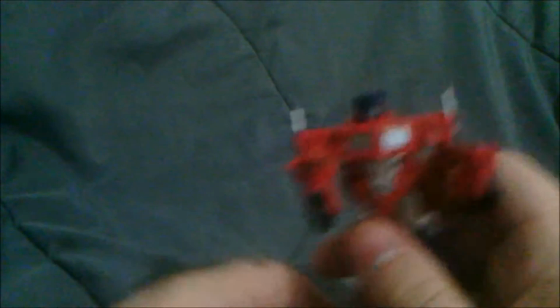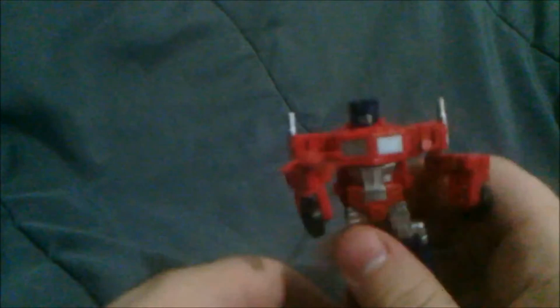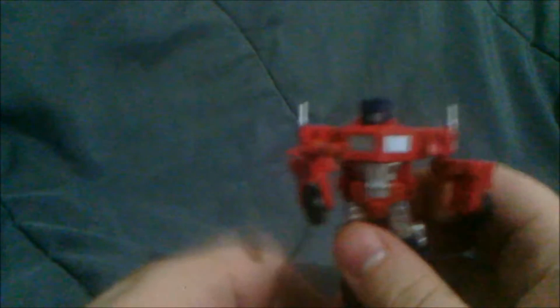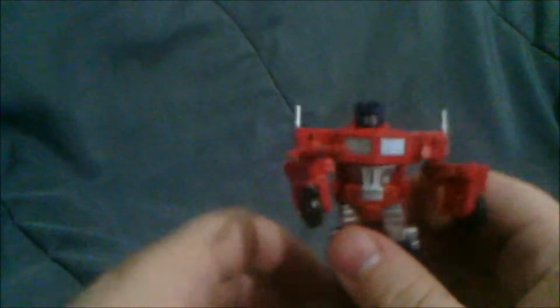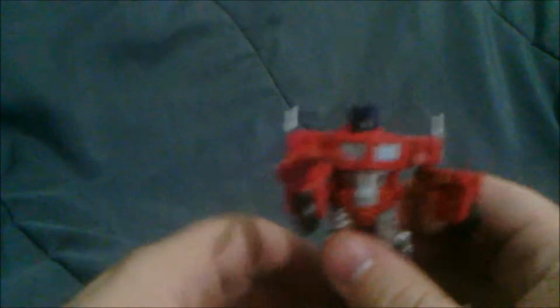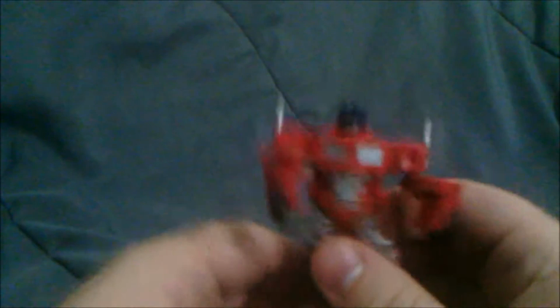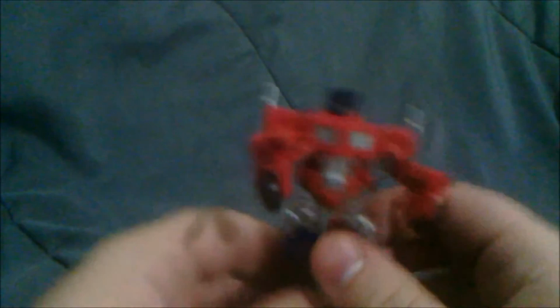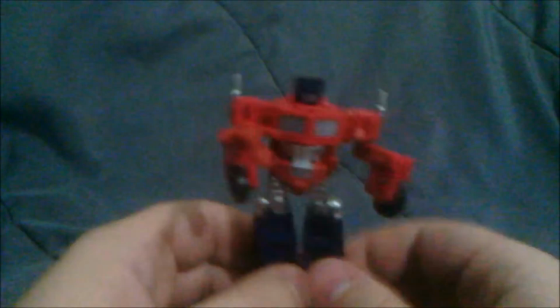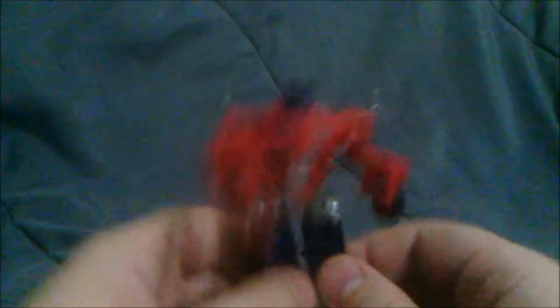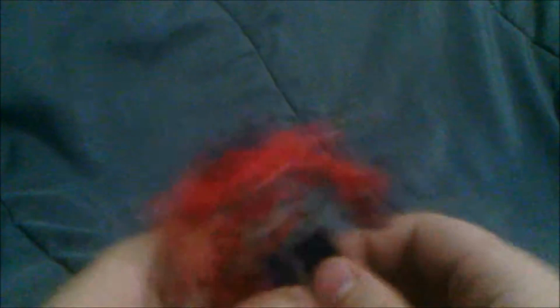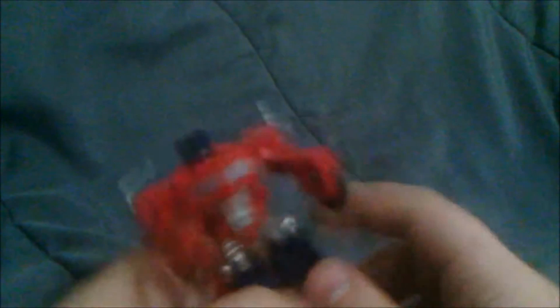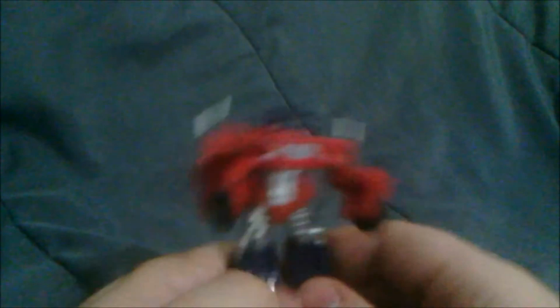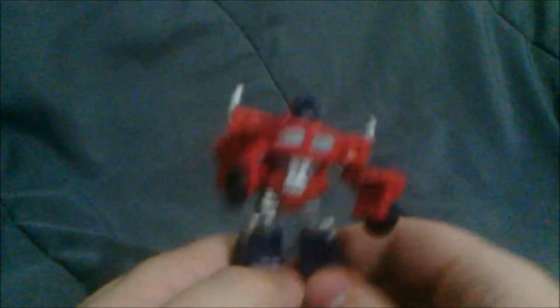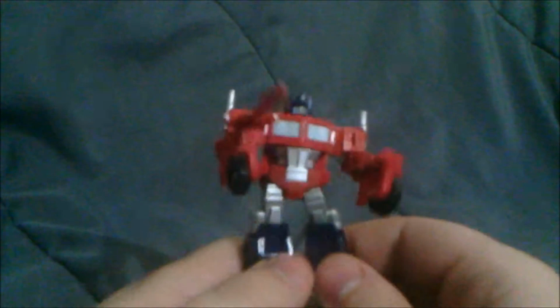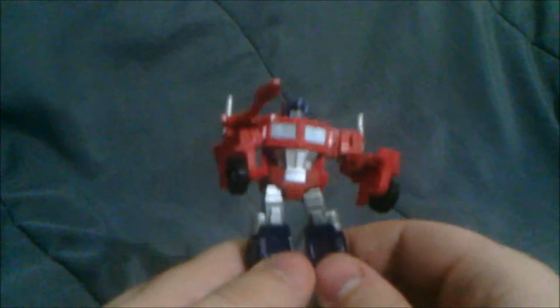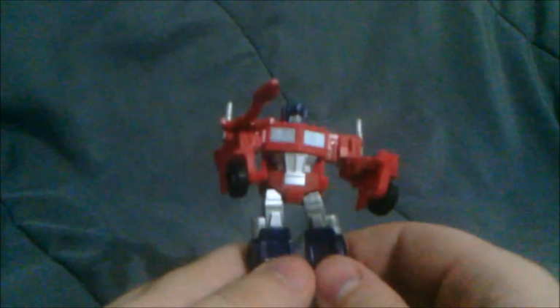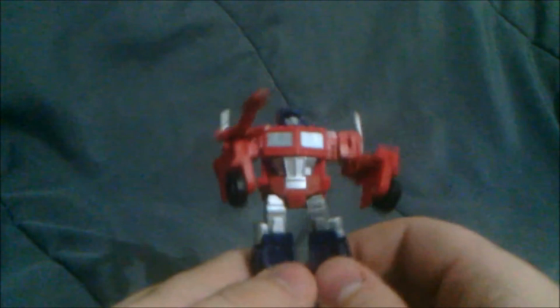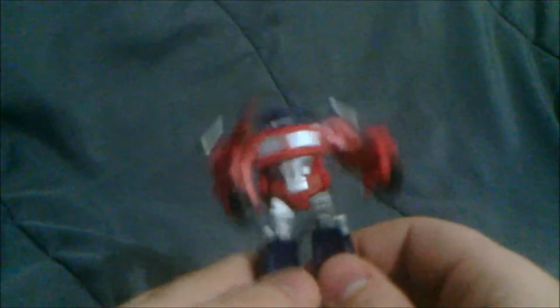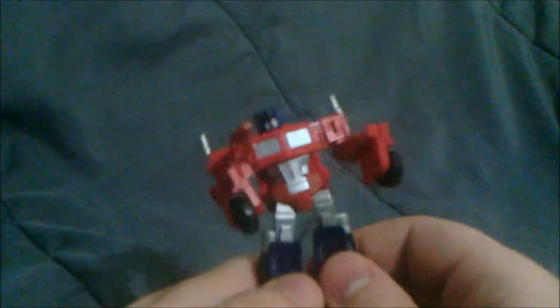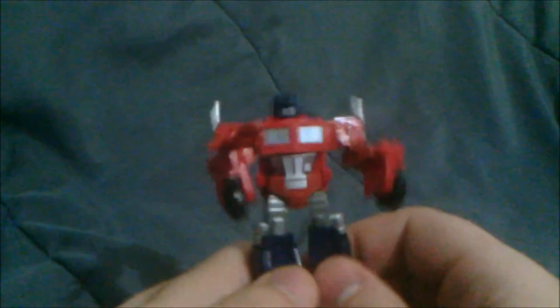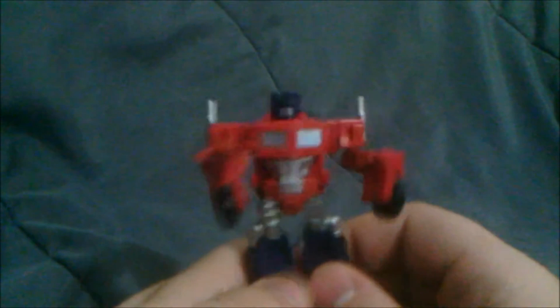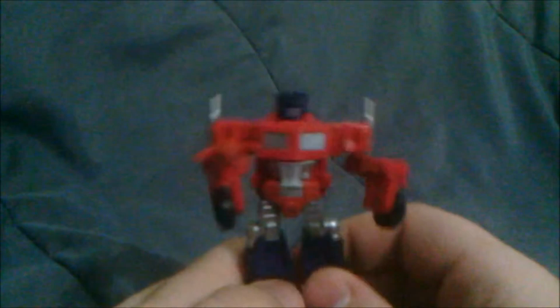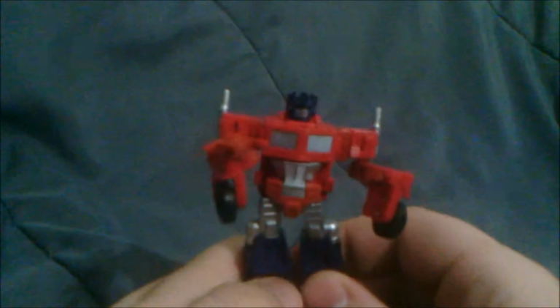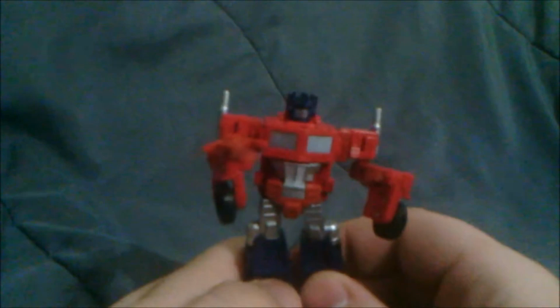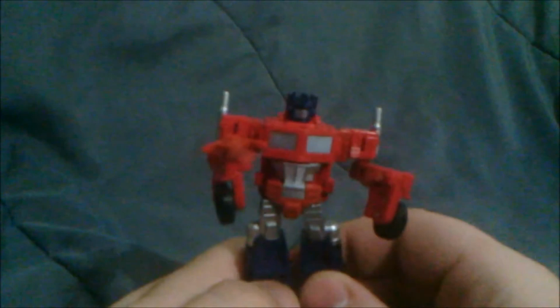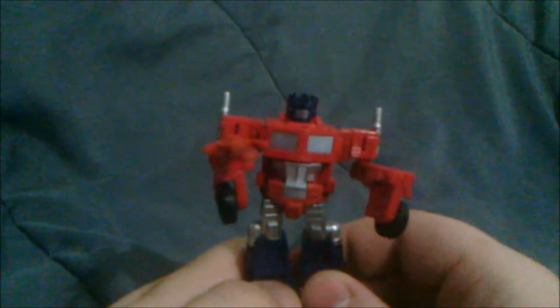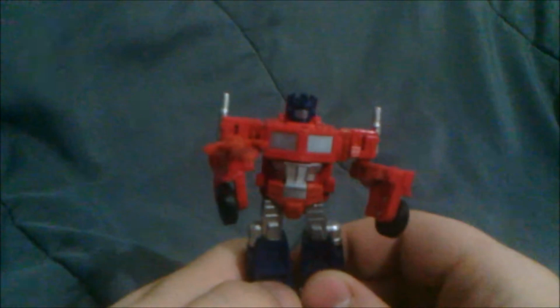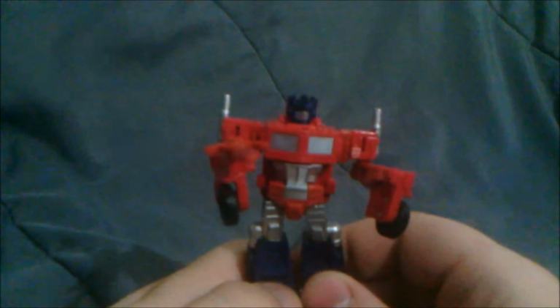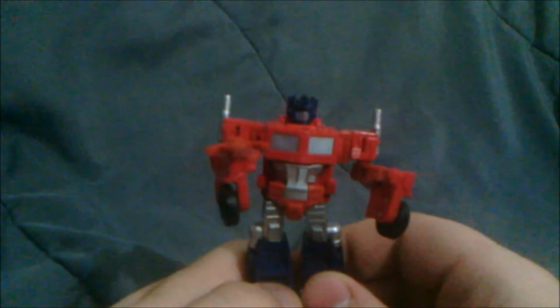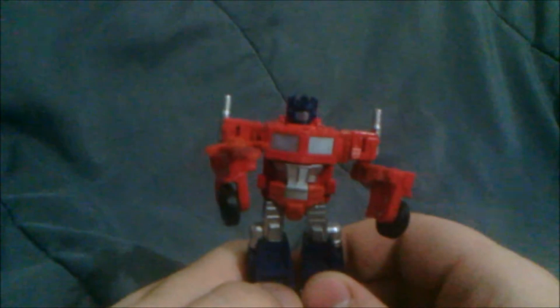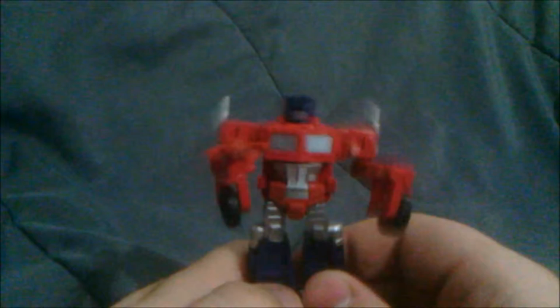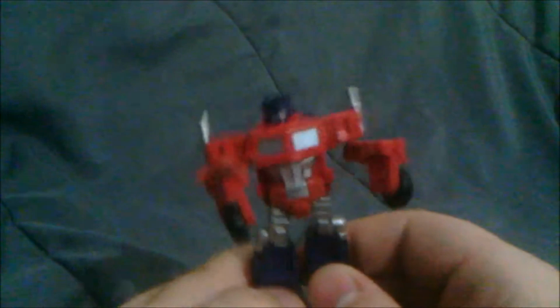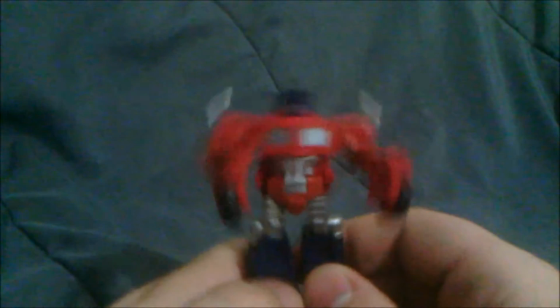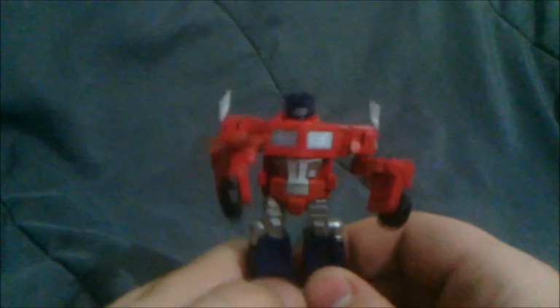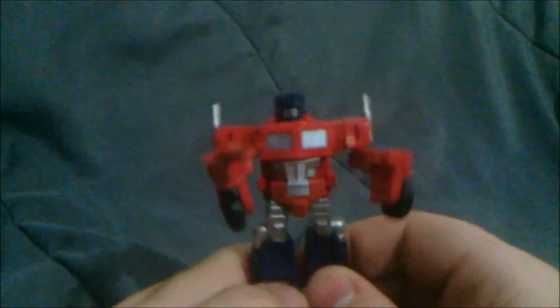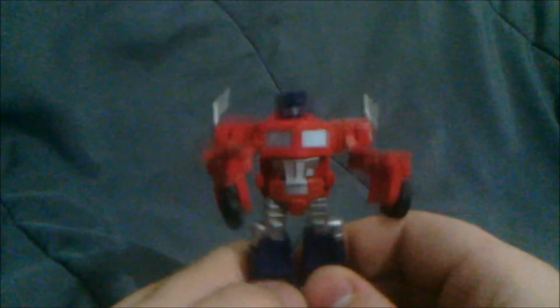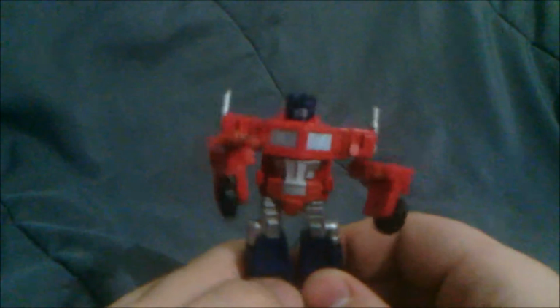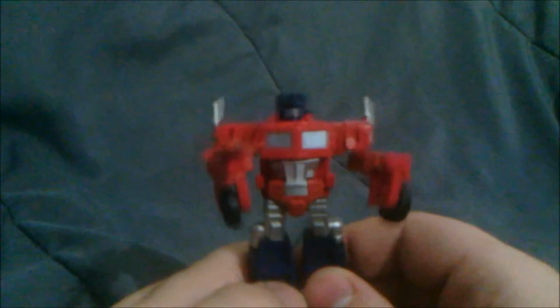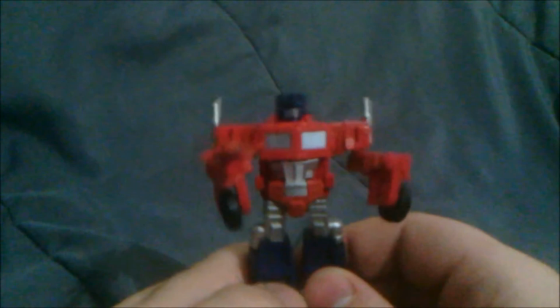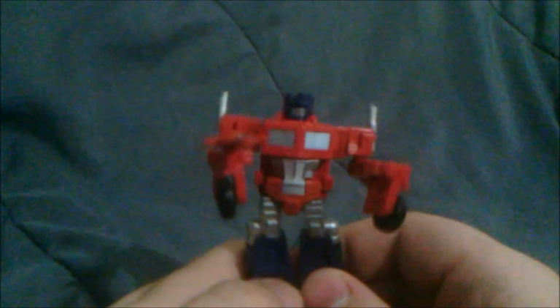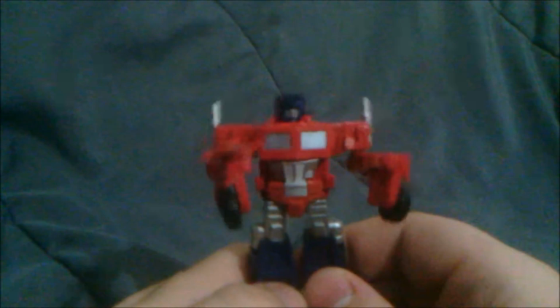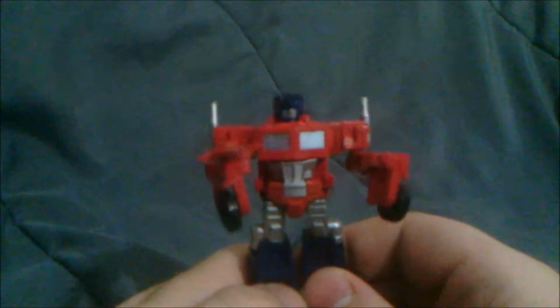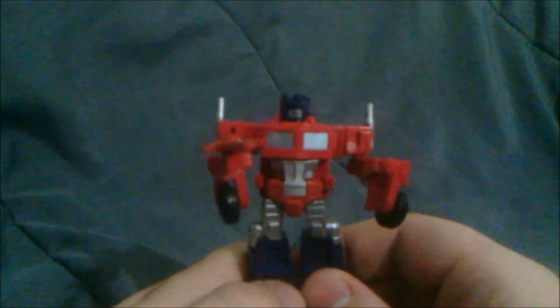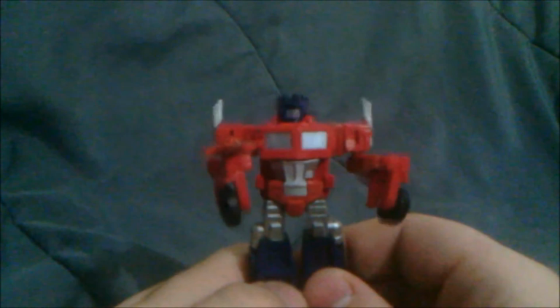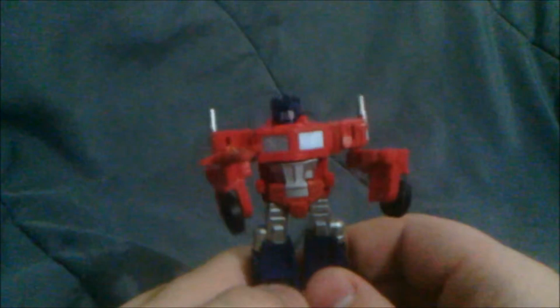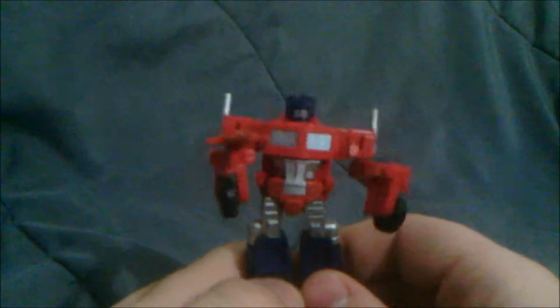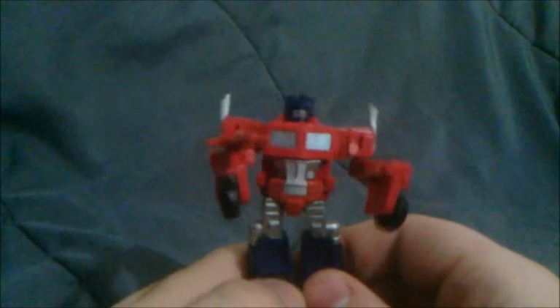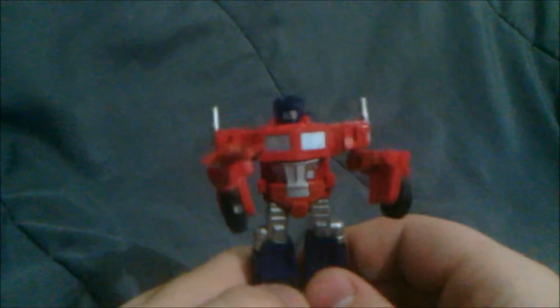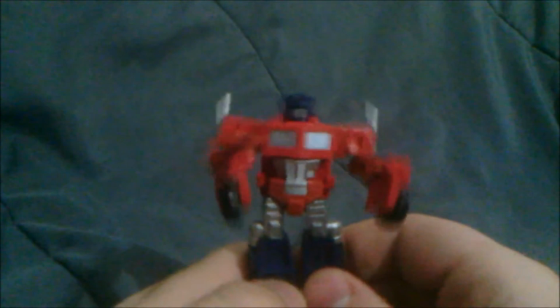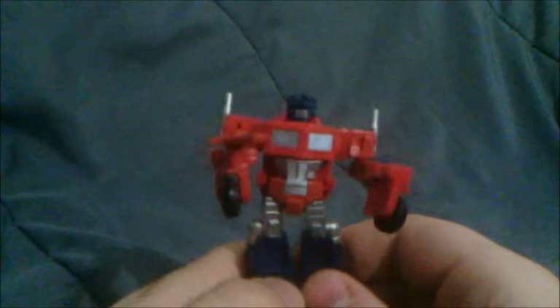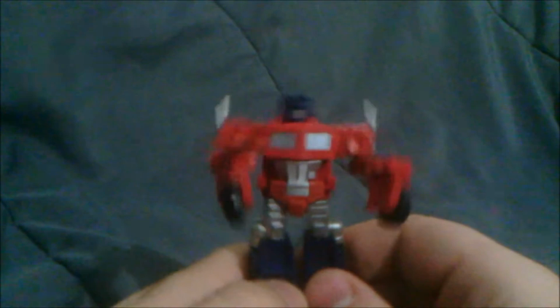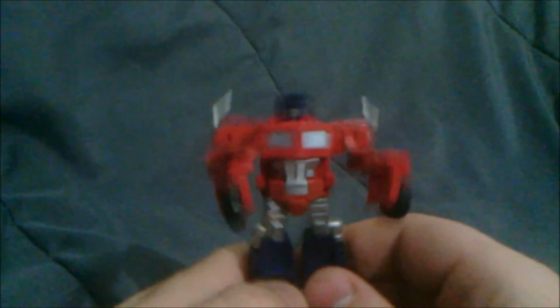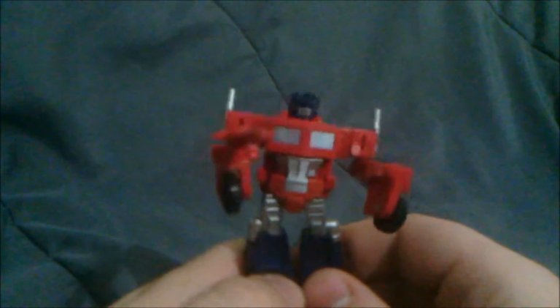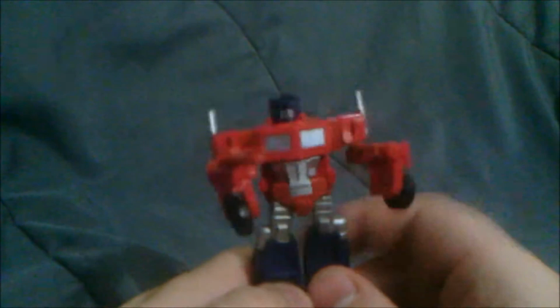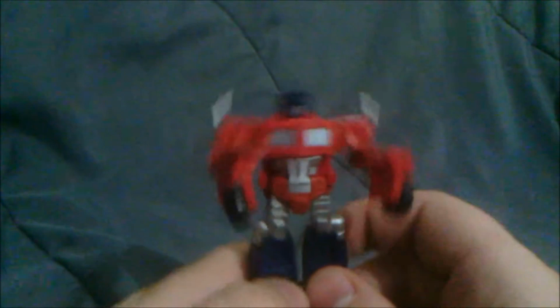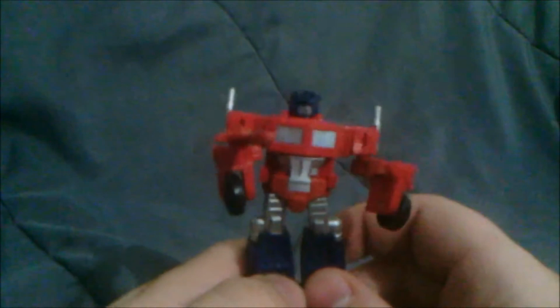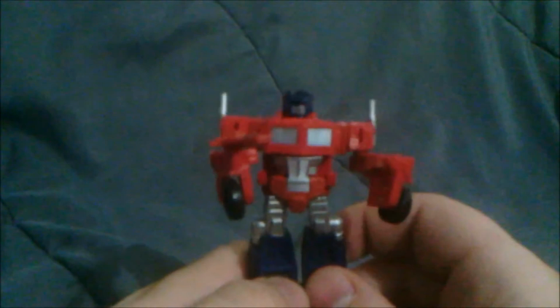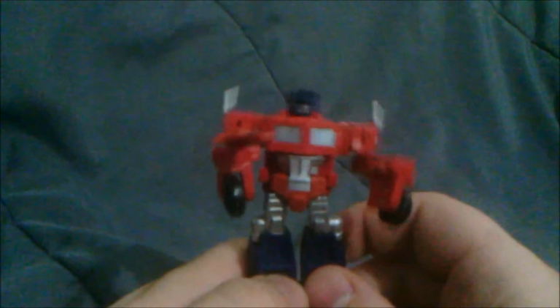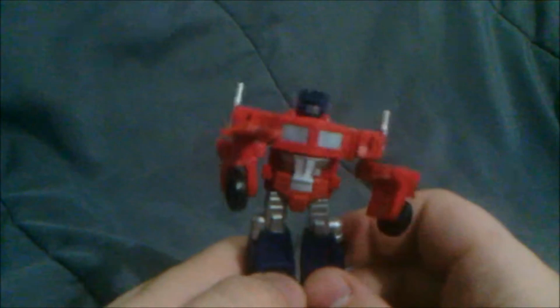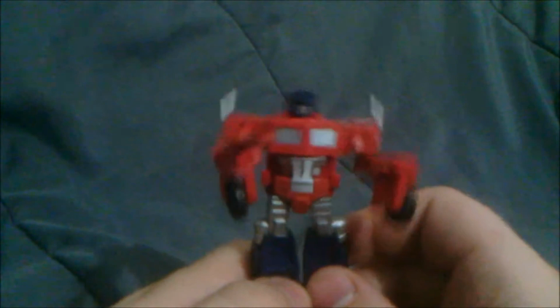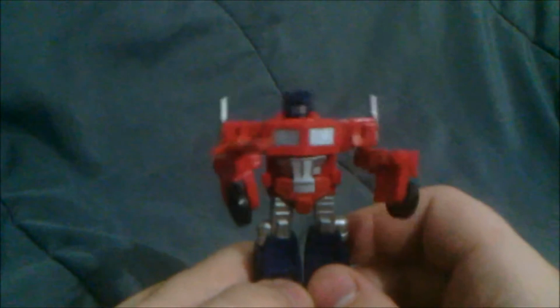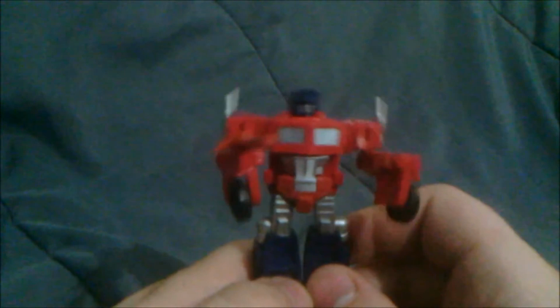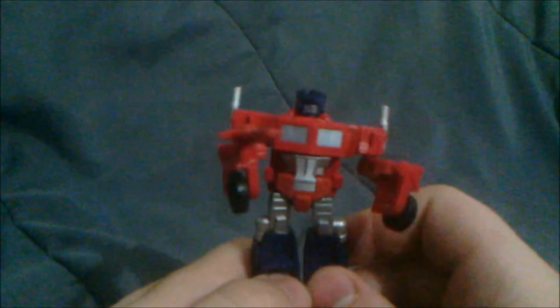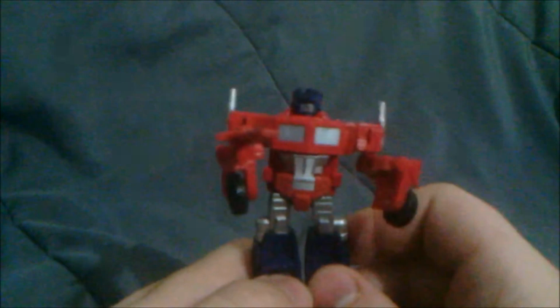That's Optimus Prime, folks. Do a little dance. Thanks for watching, and stay golden, everybody.